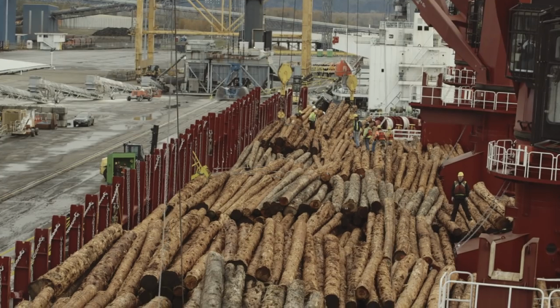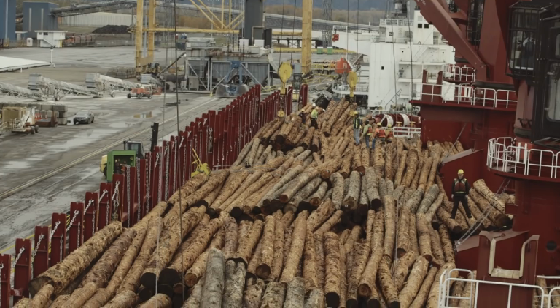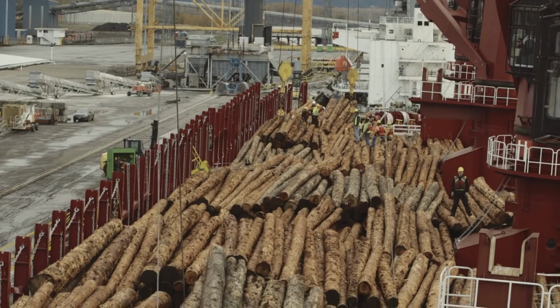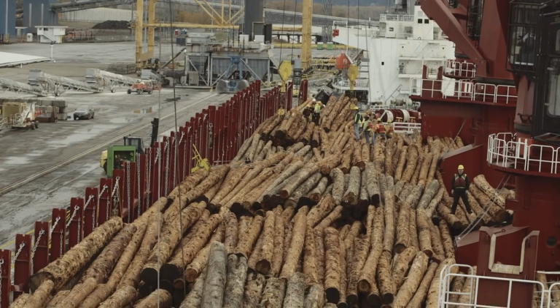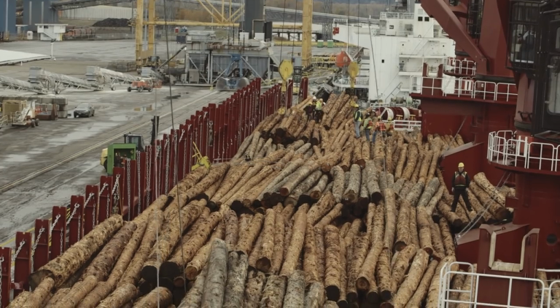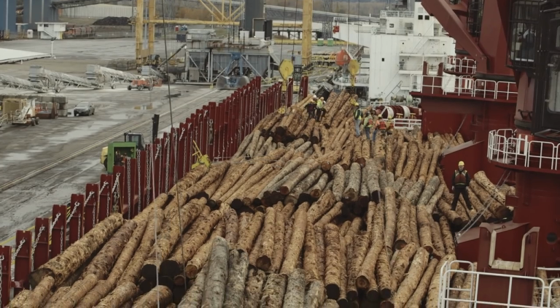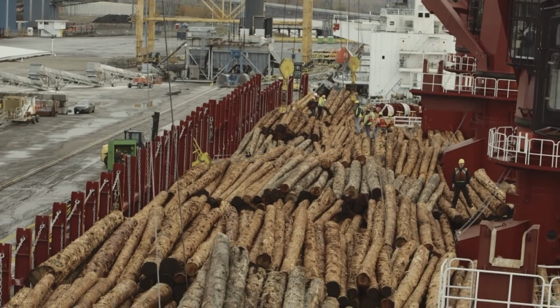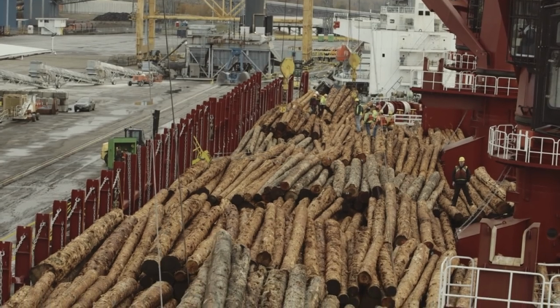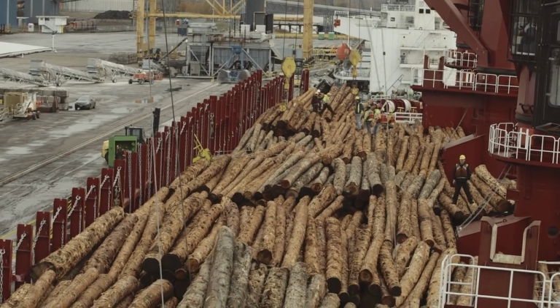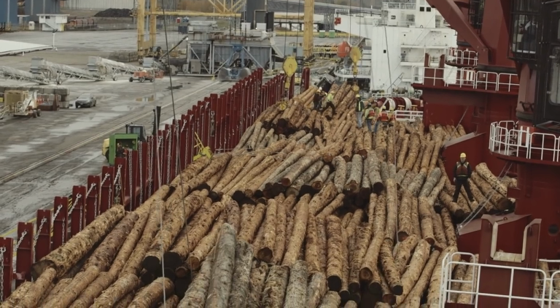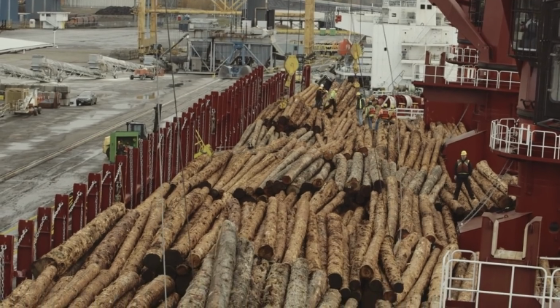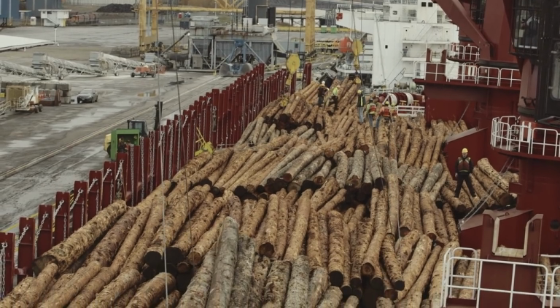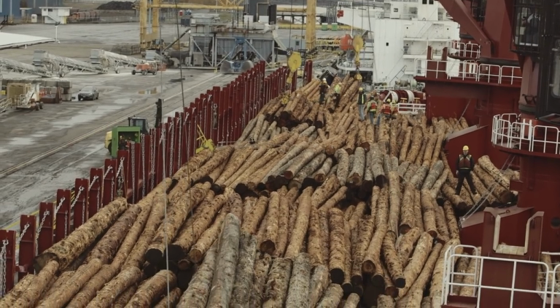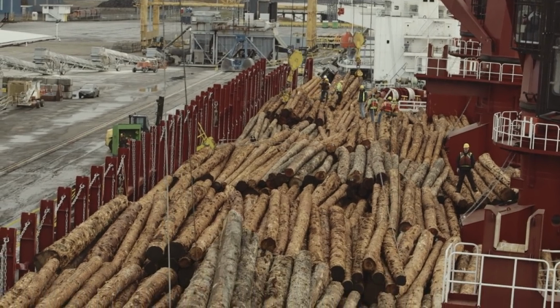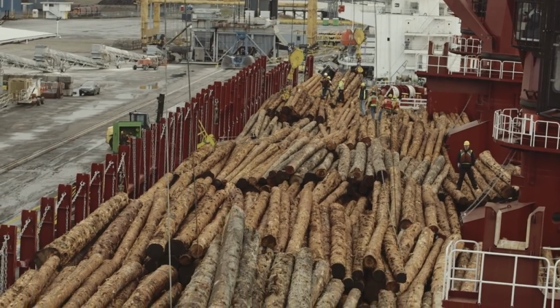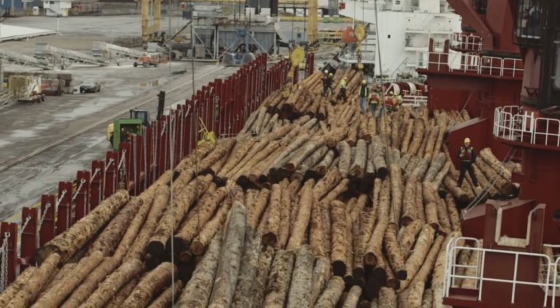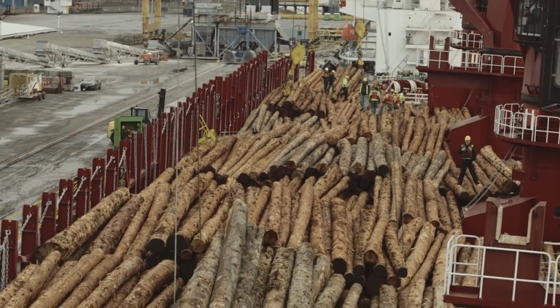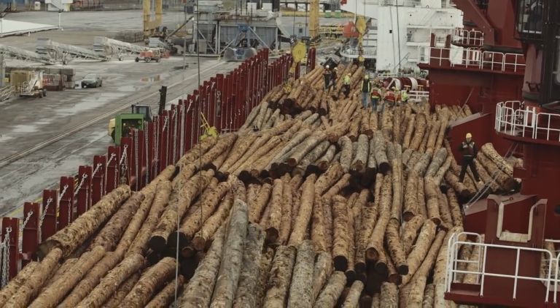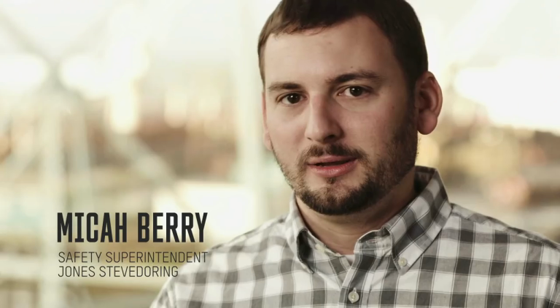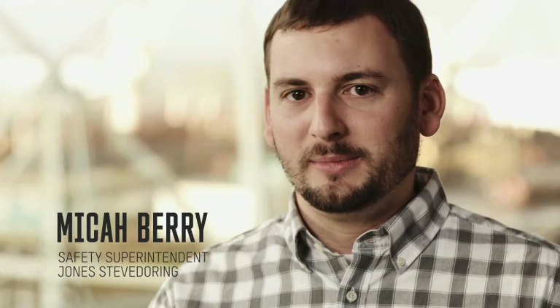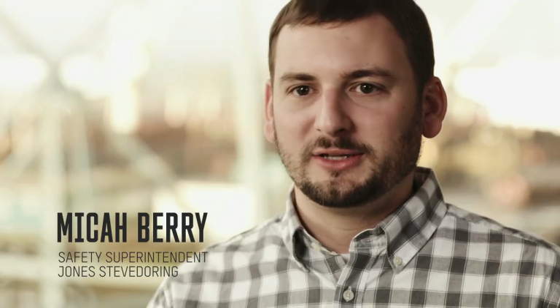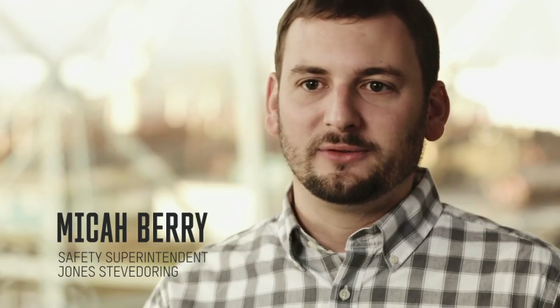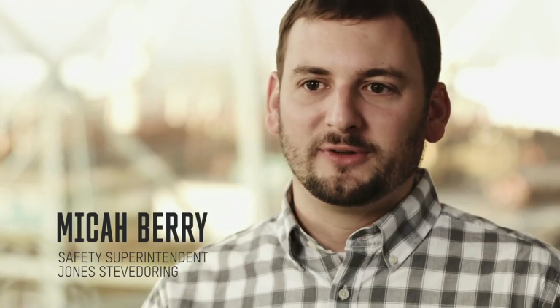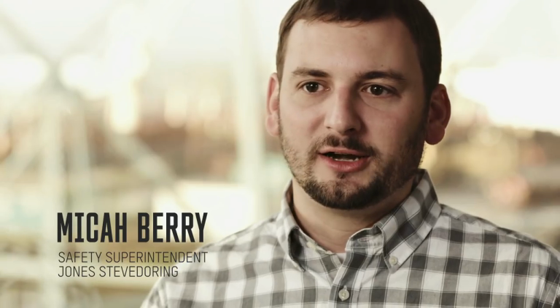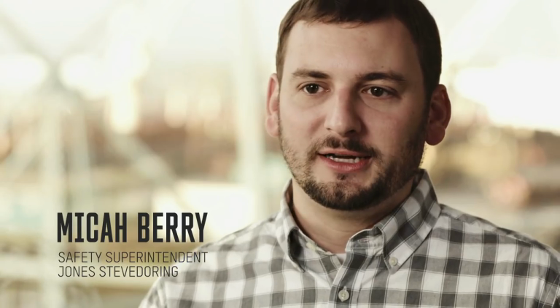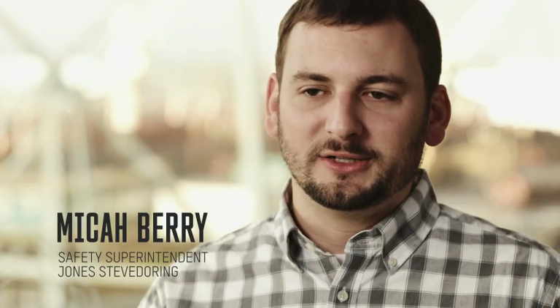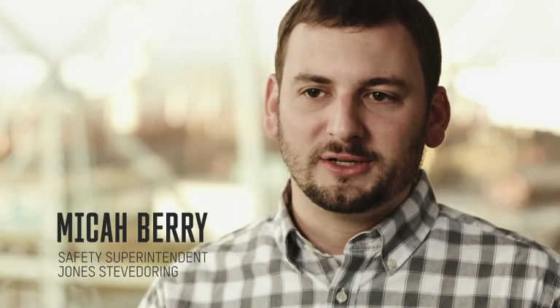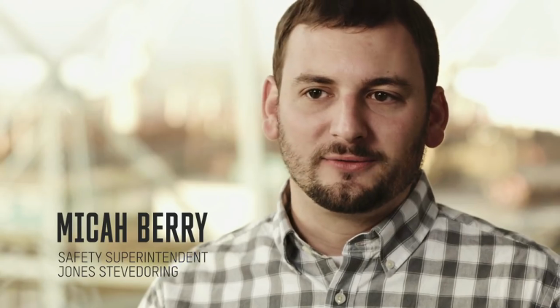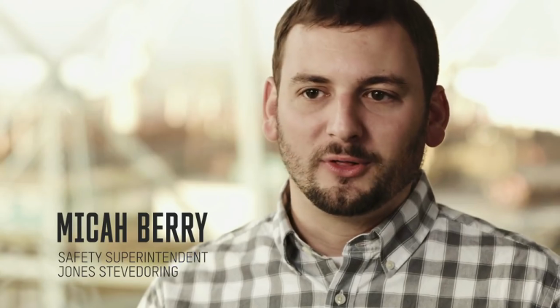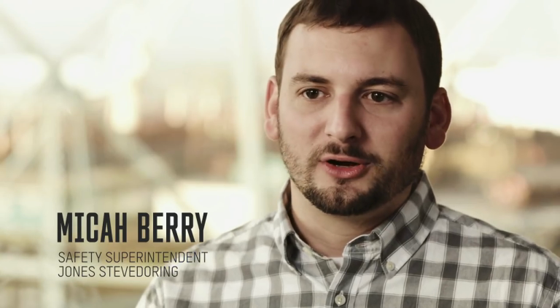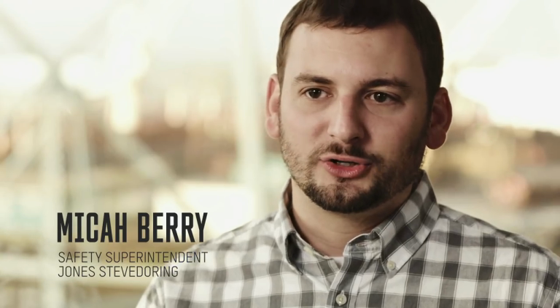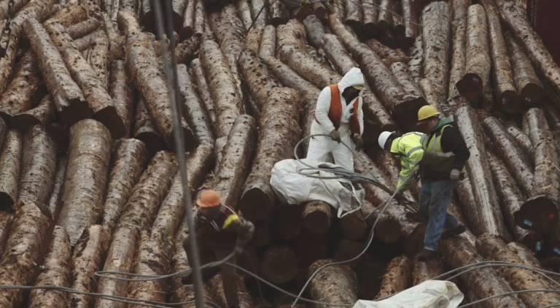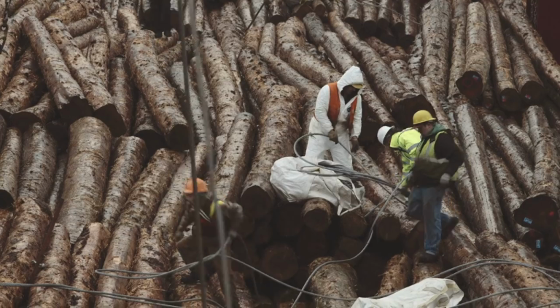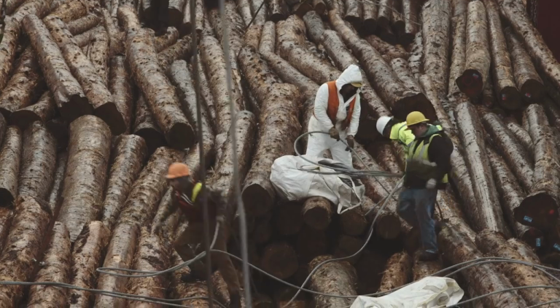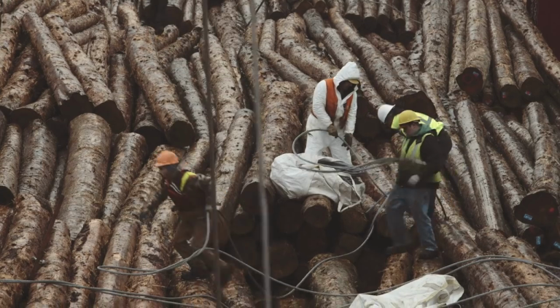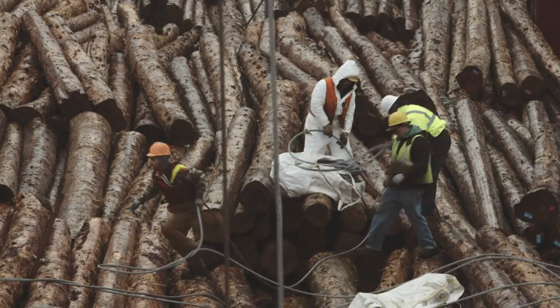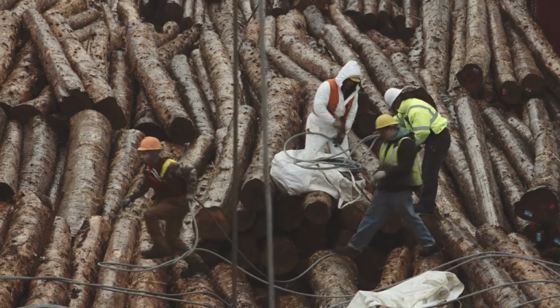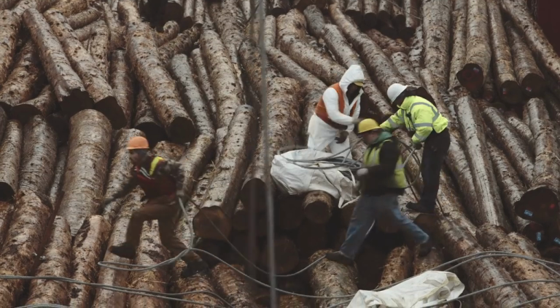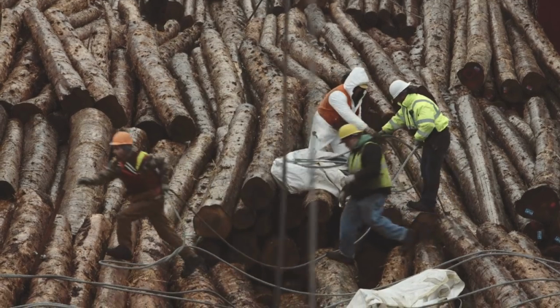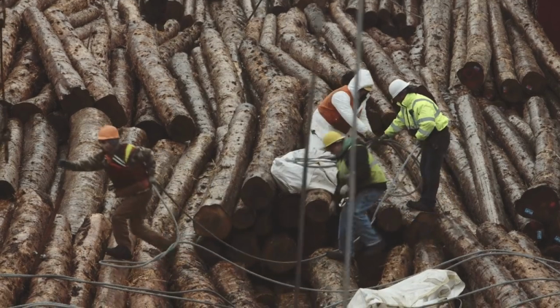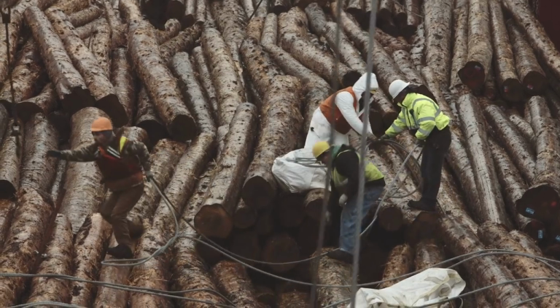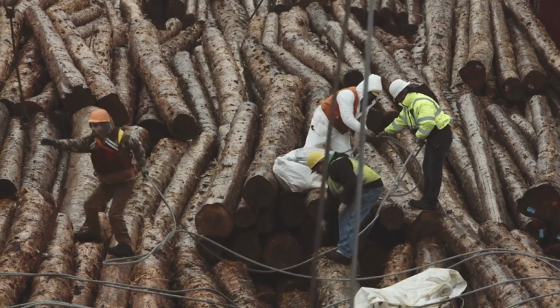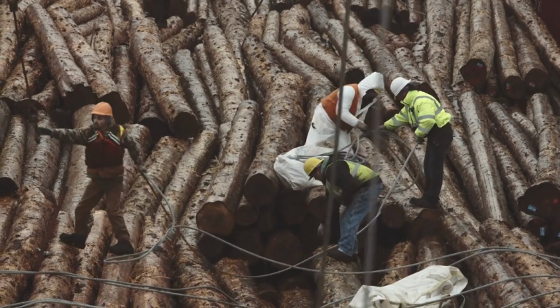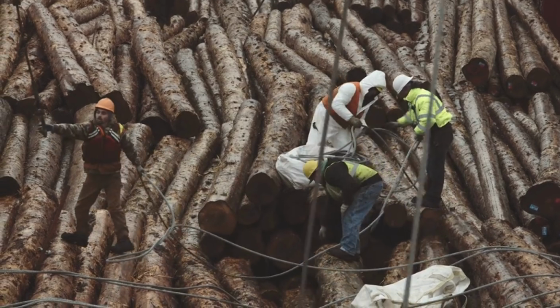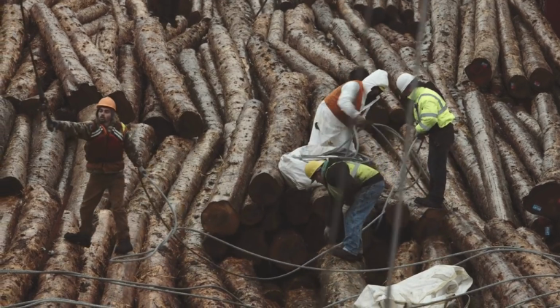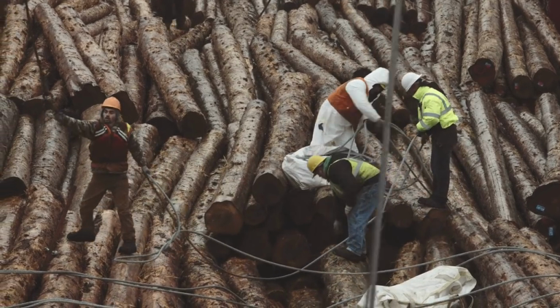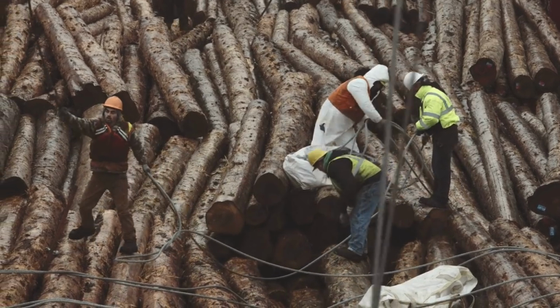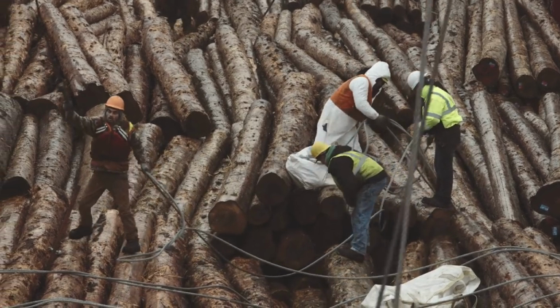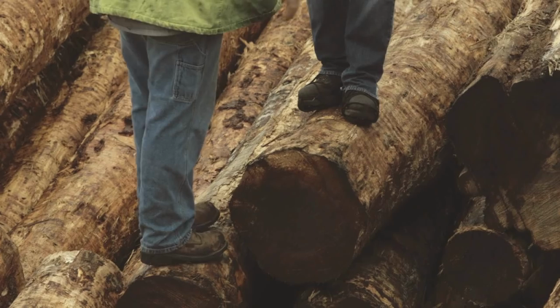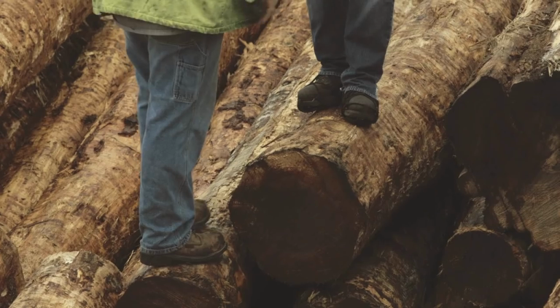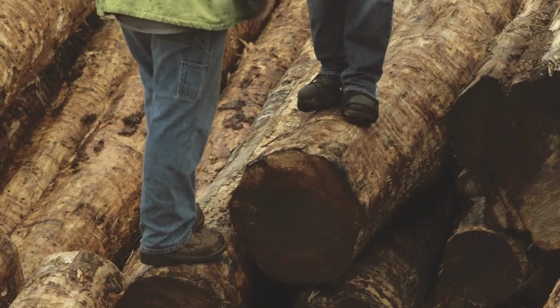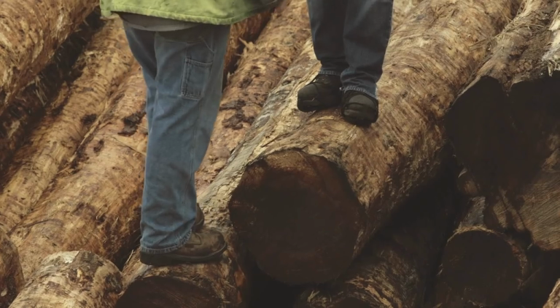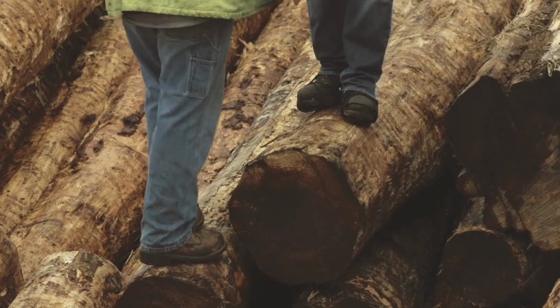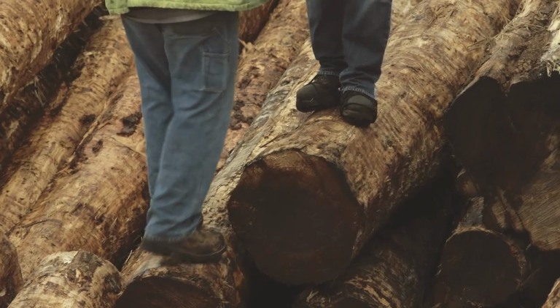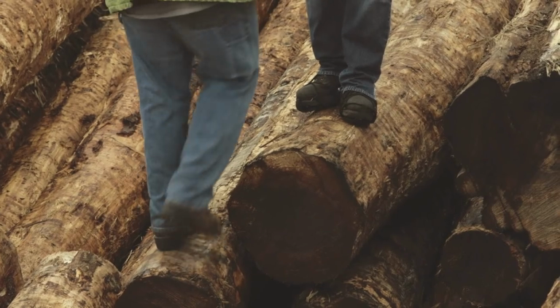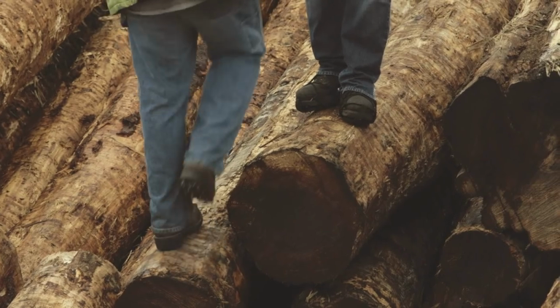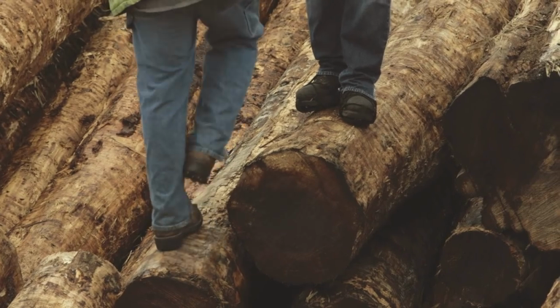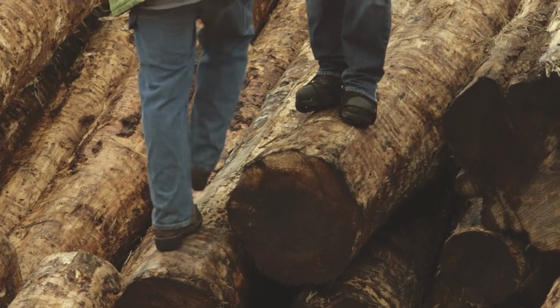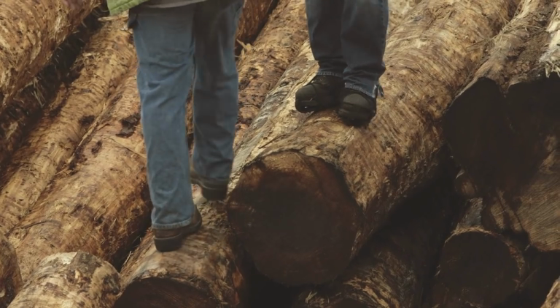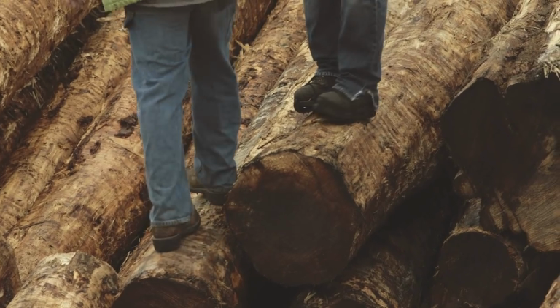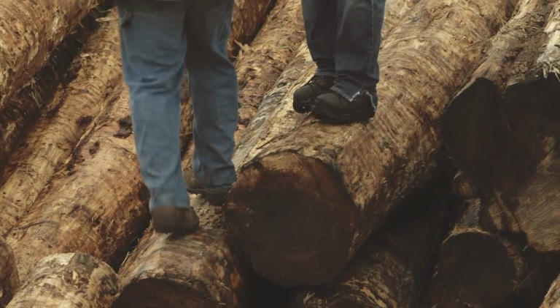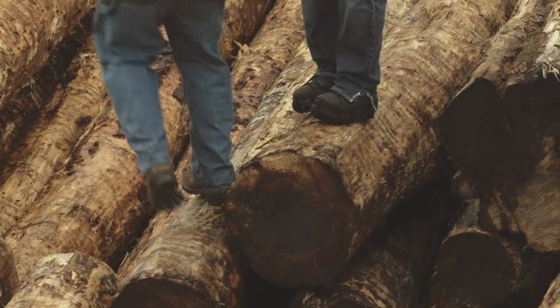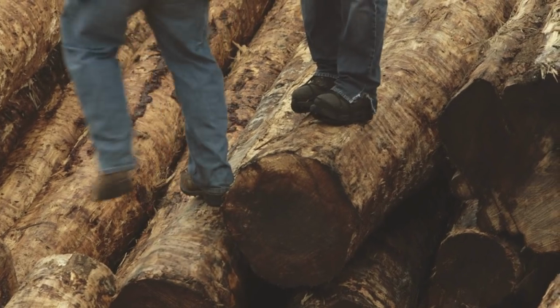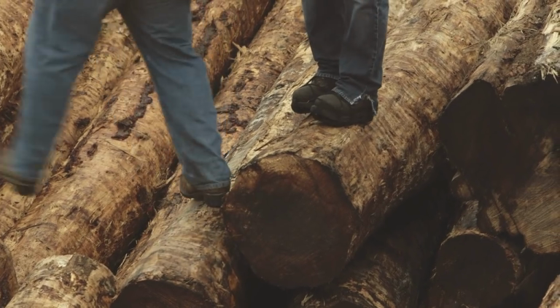With the program Red Wing Shoes provides, it makes it very easy for workers to find the specific boot or shoe needed for the work at hand.